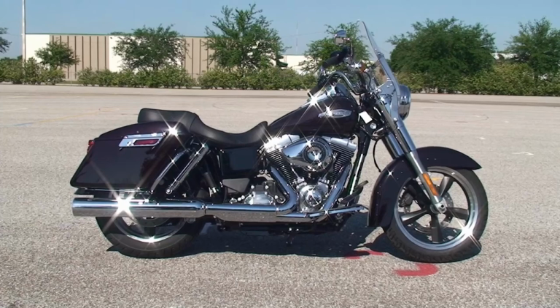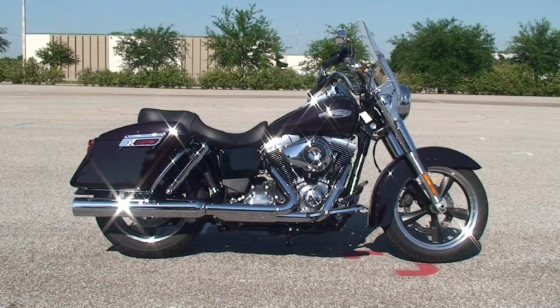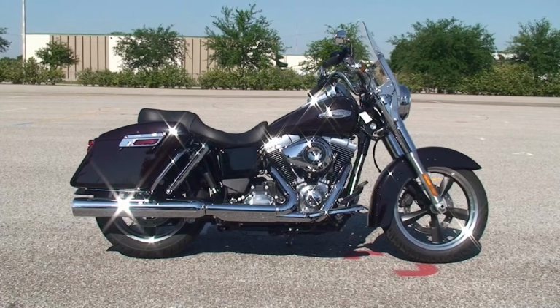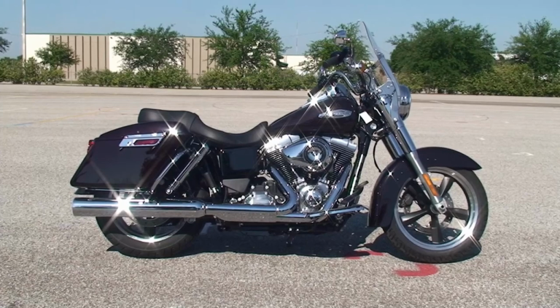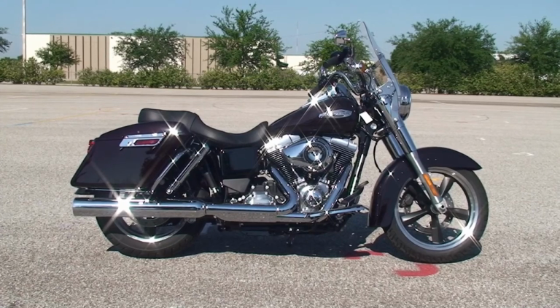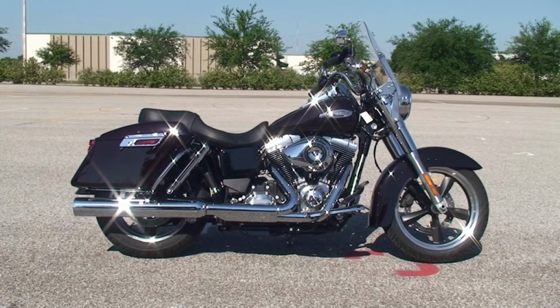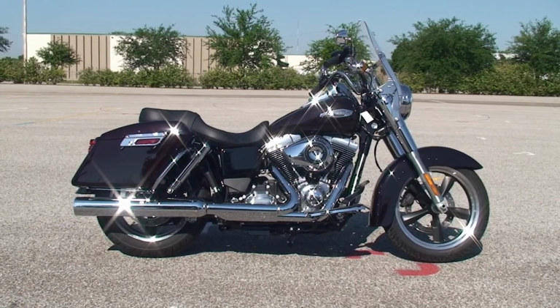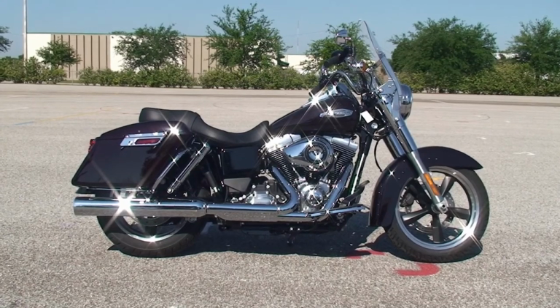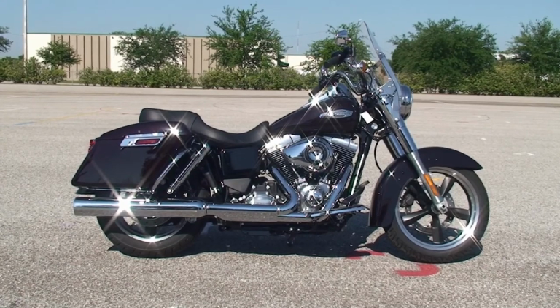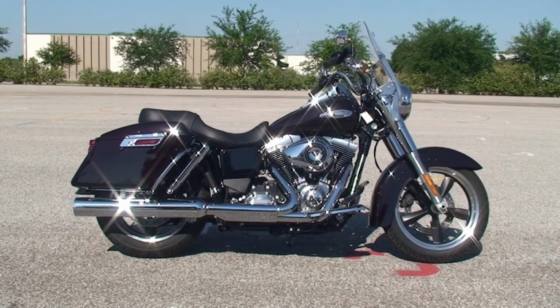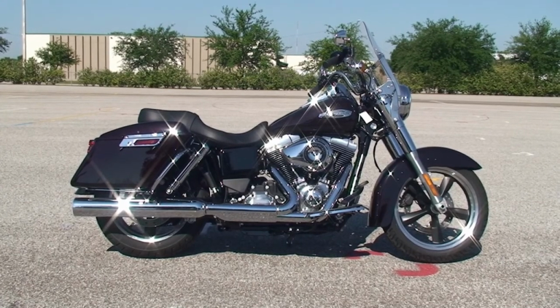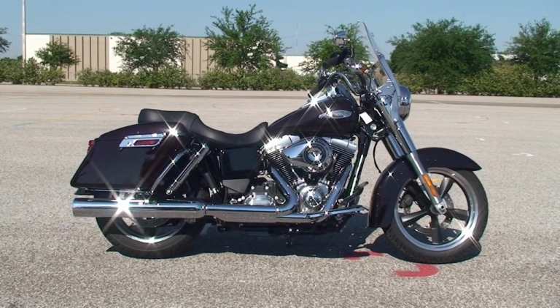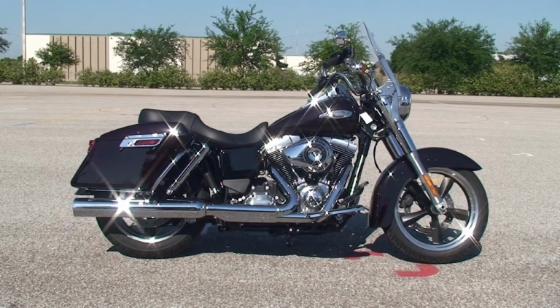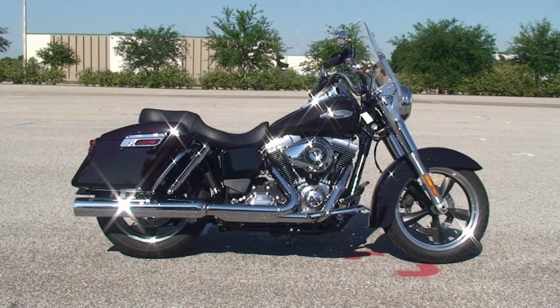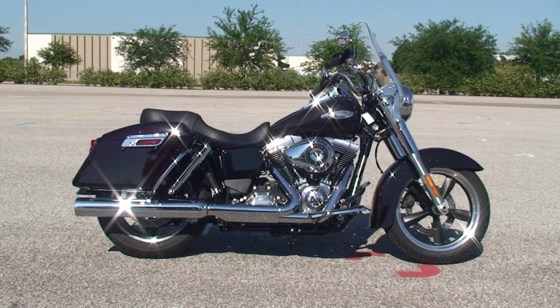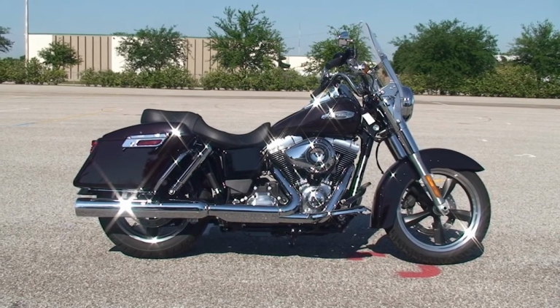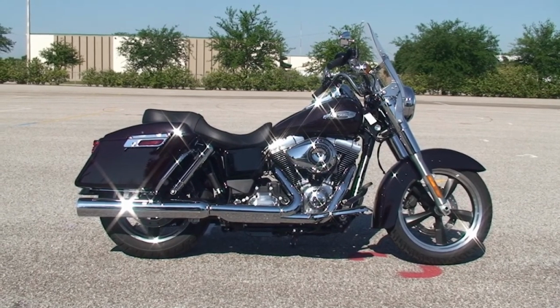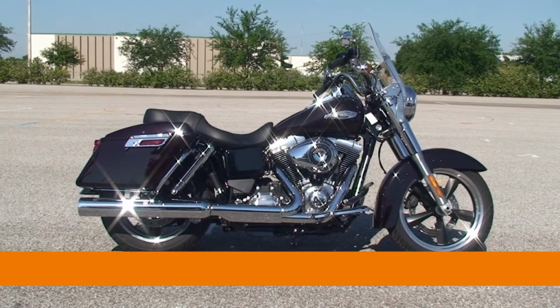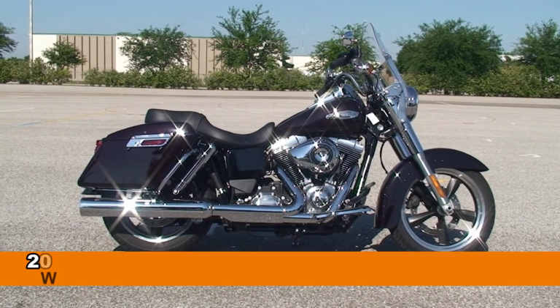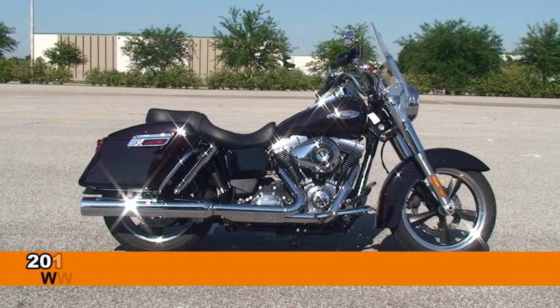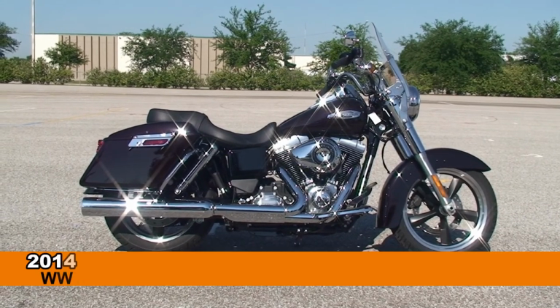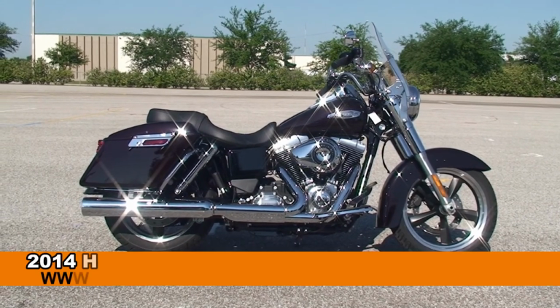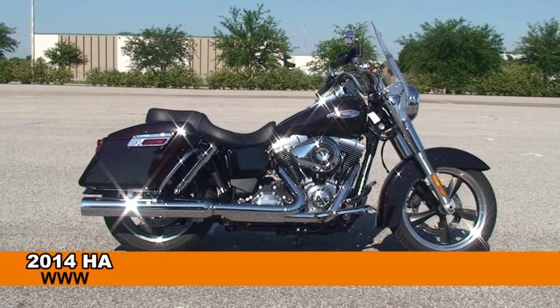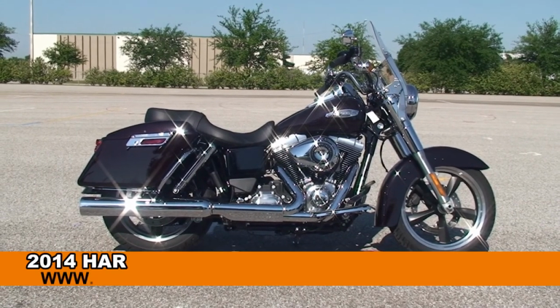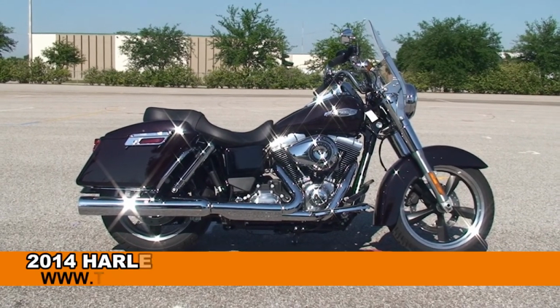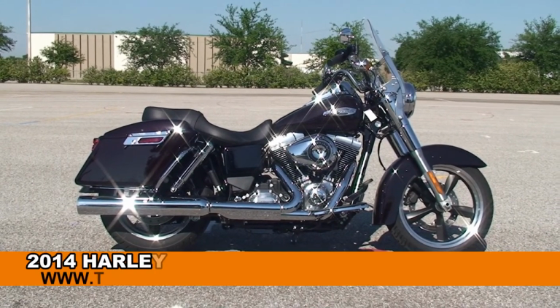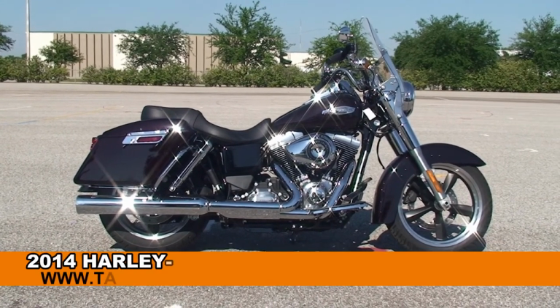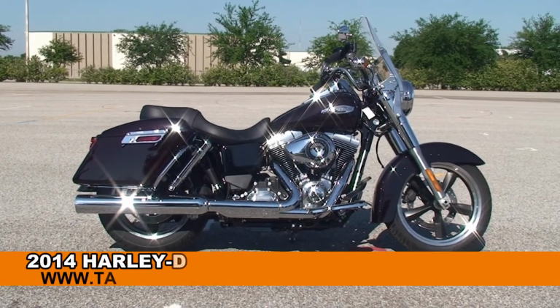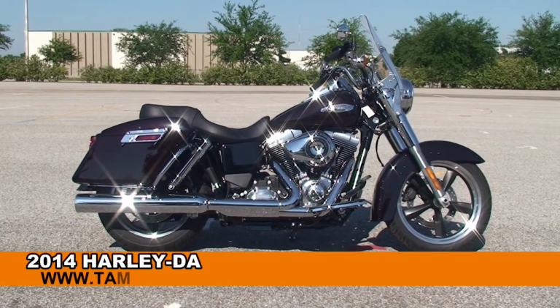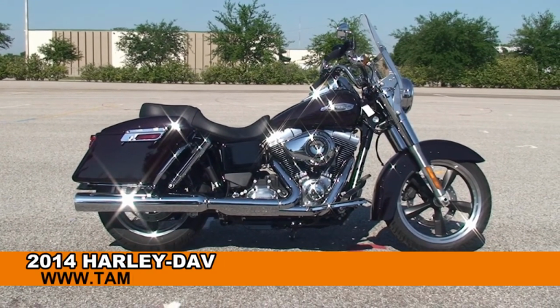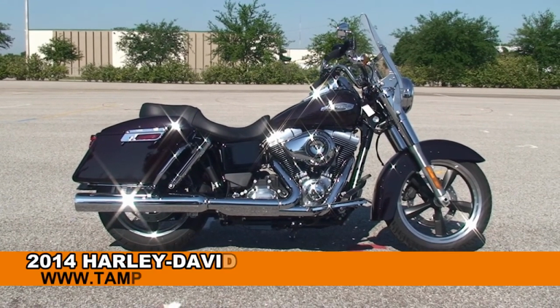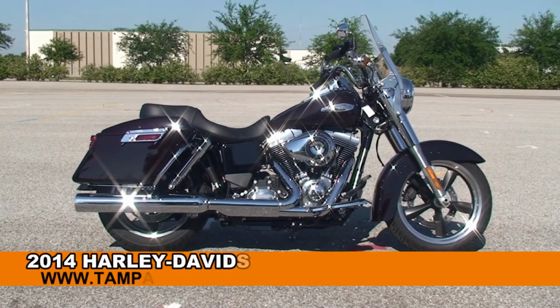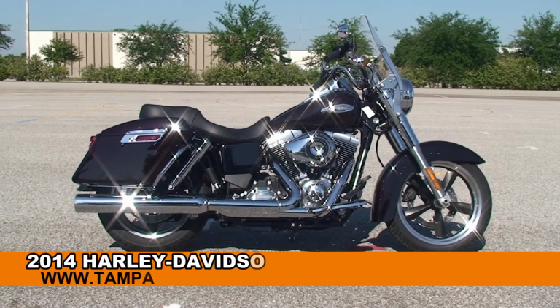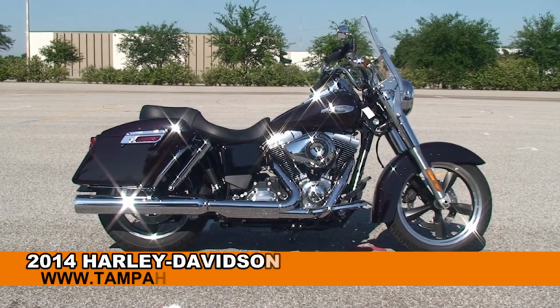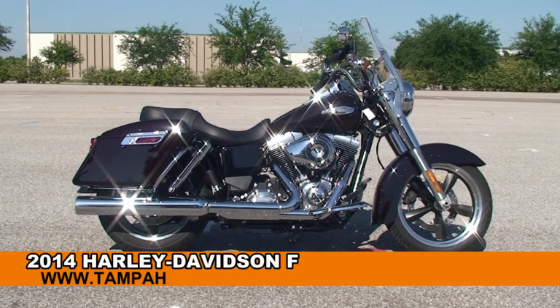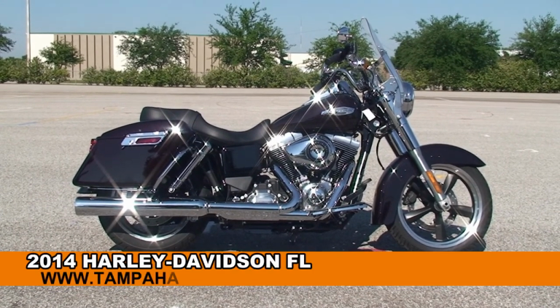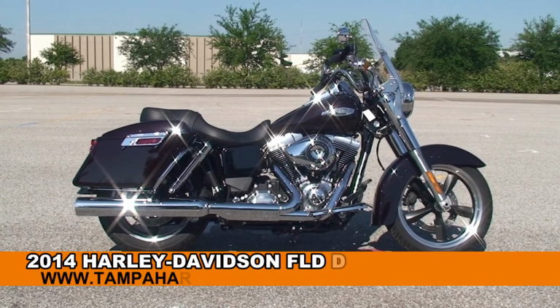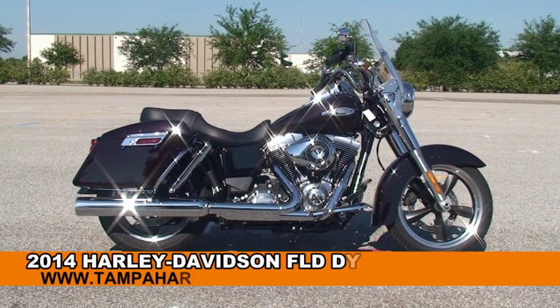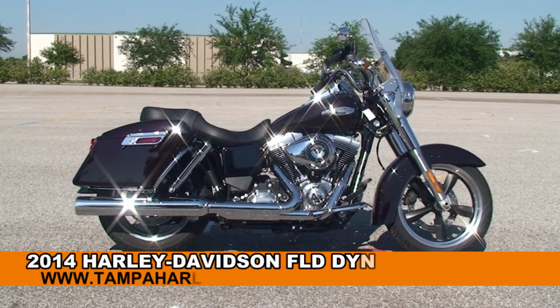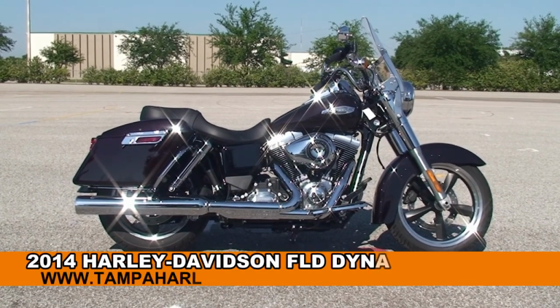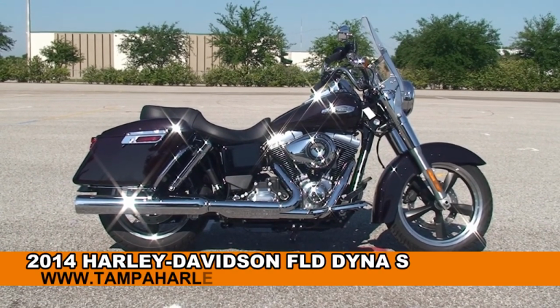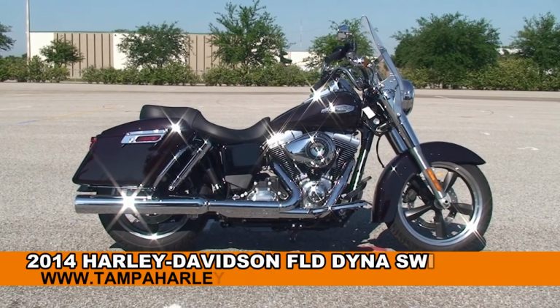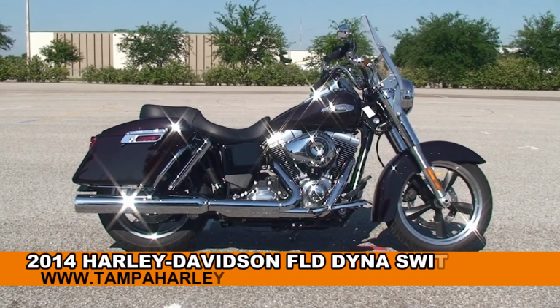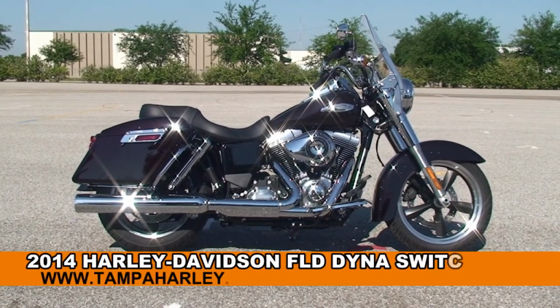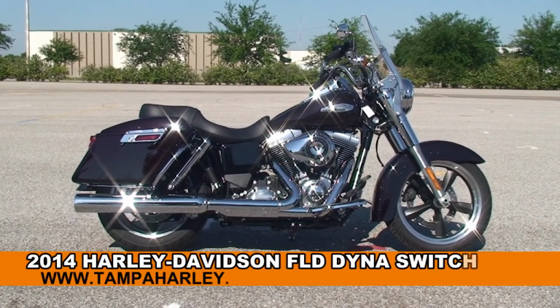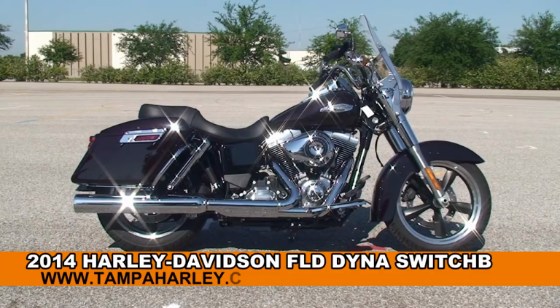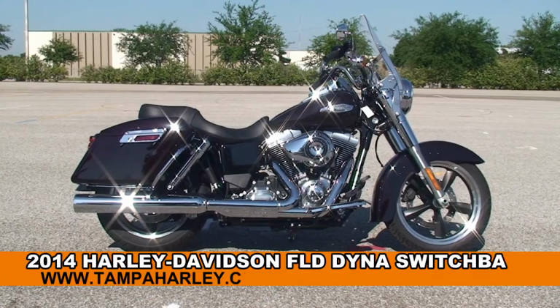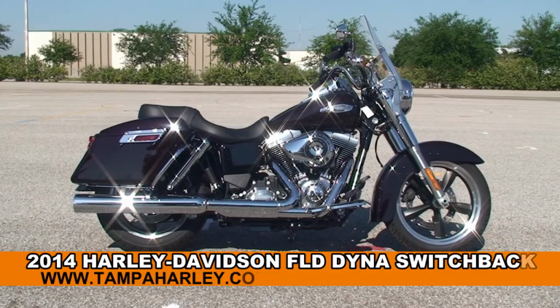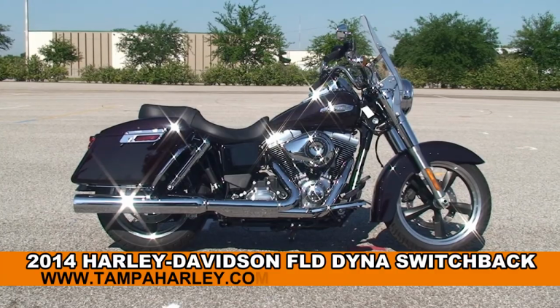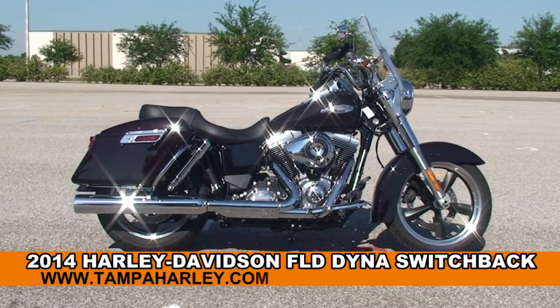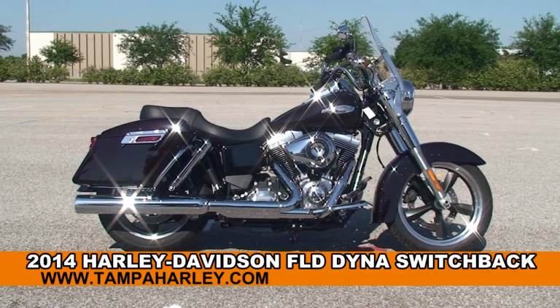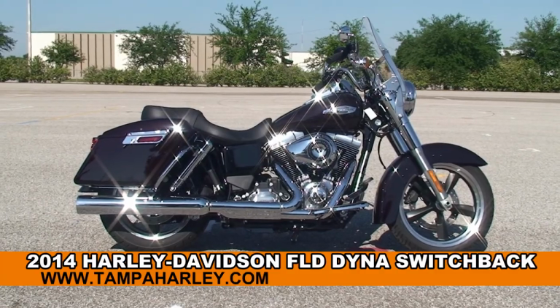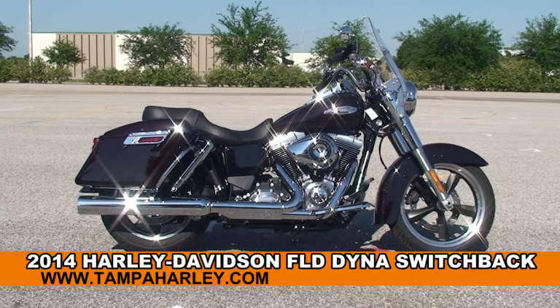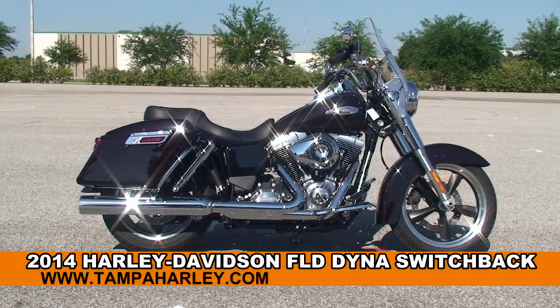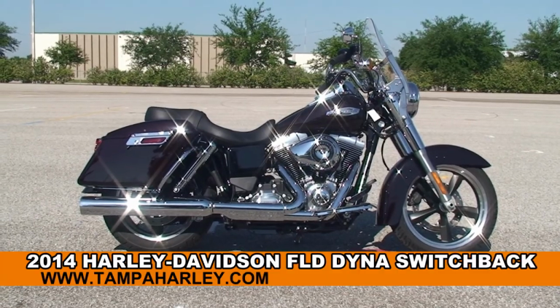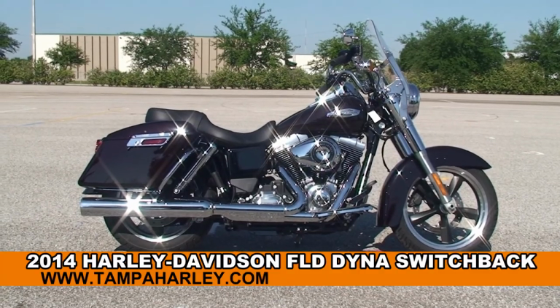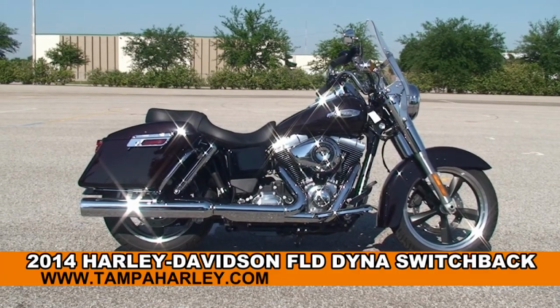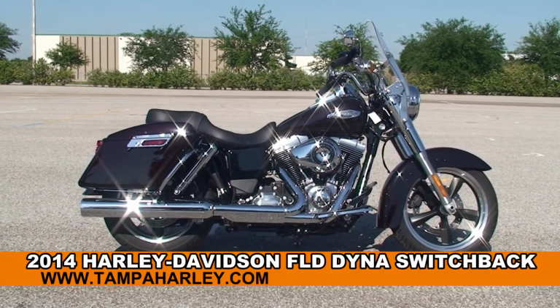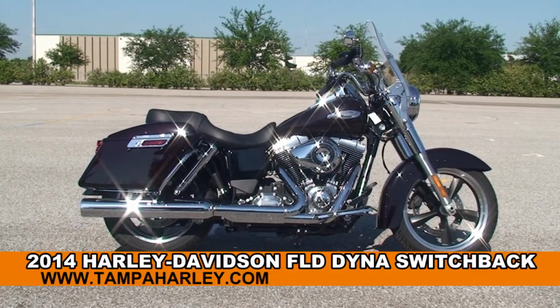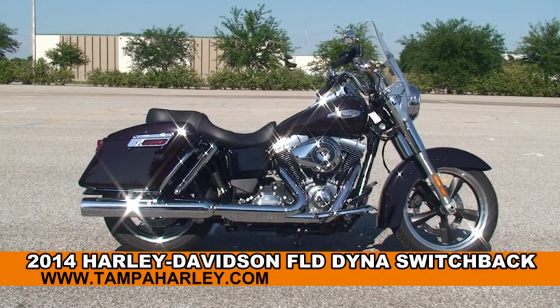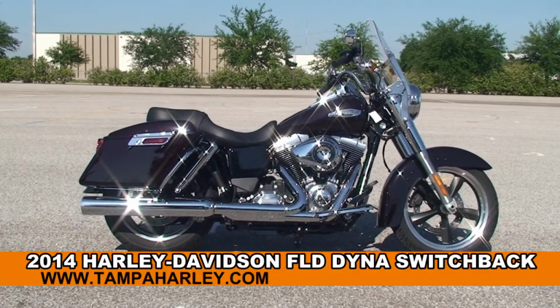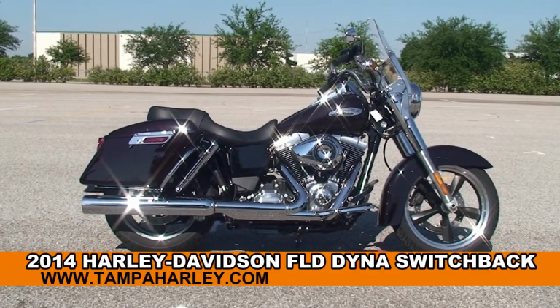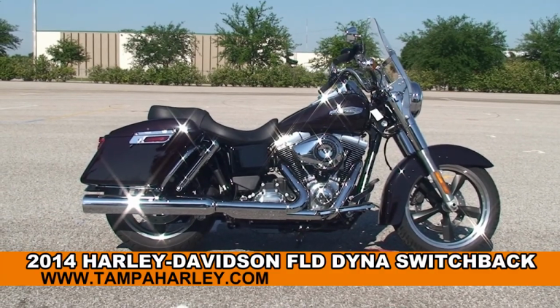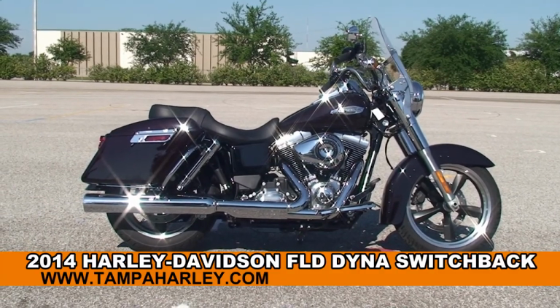Welcome everyone to the world famous Harley-Davidson of Brandon. Today I've got for you this beautiful brand new 2014 Dyna Switchback.